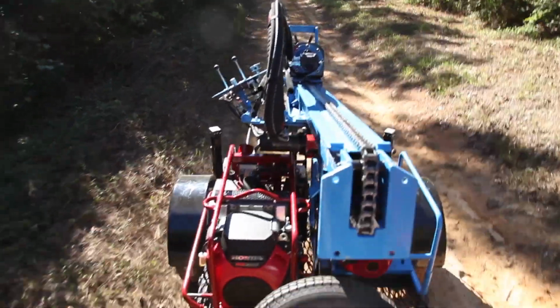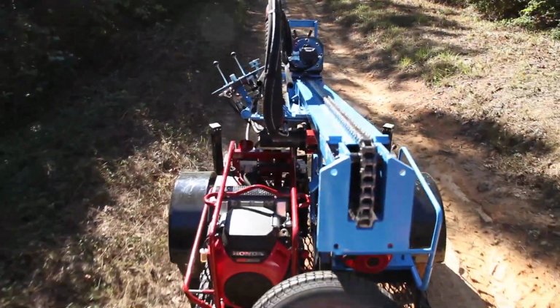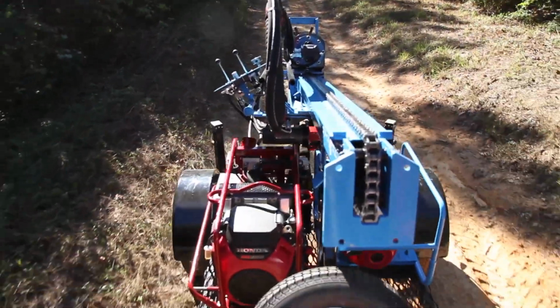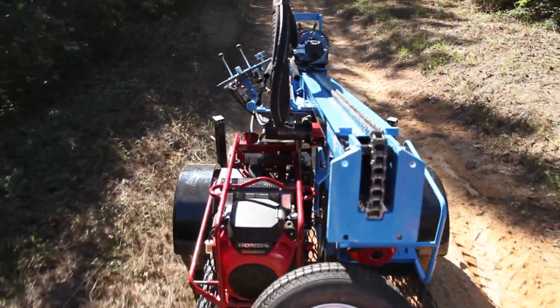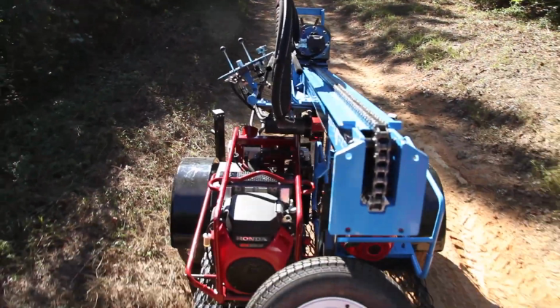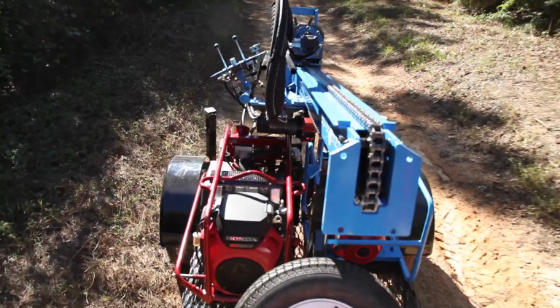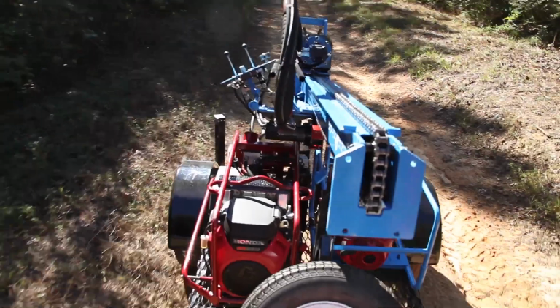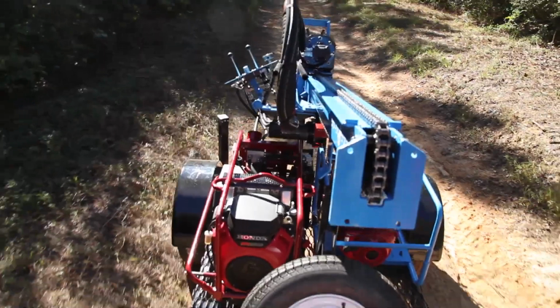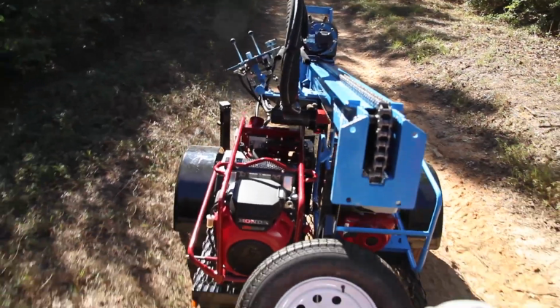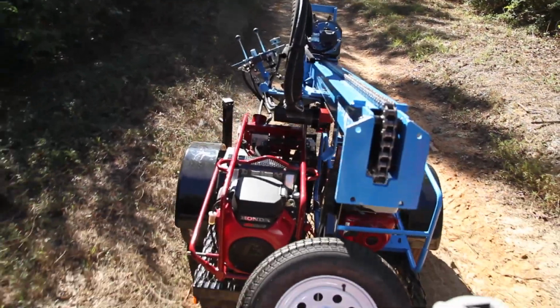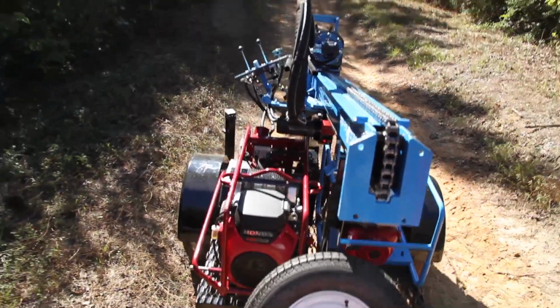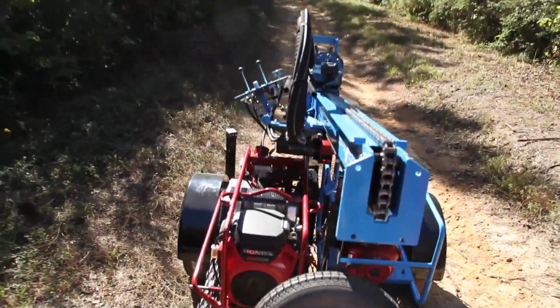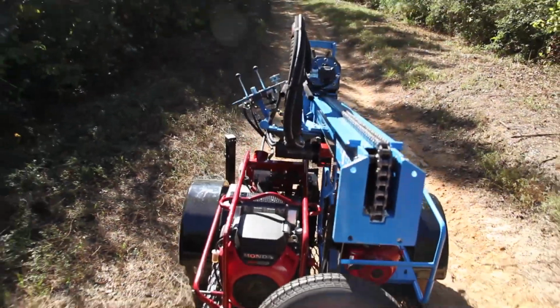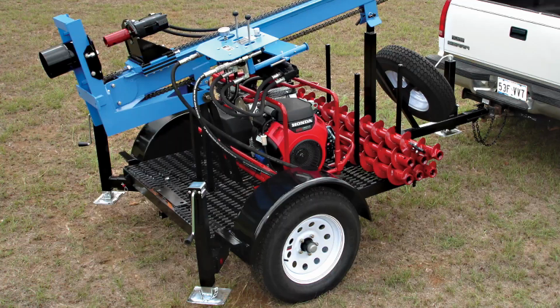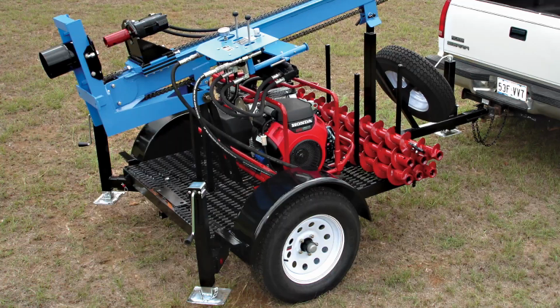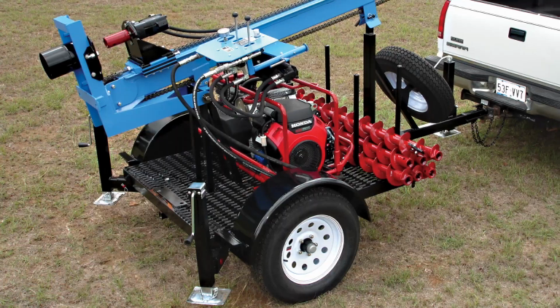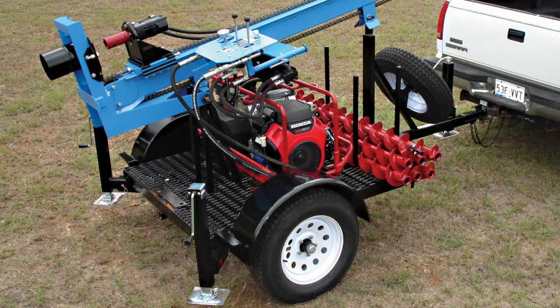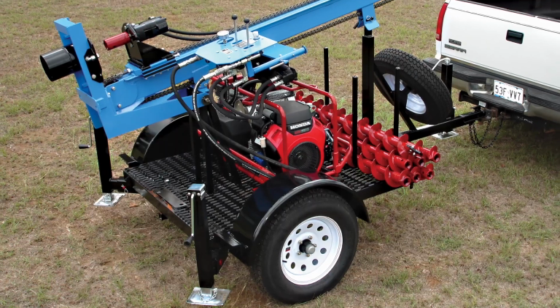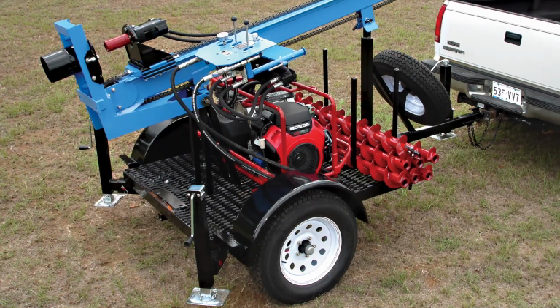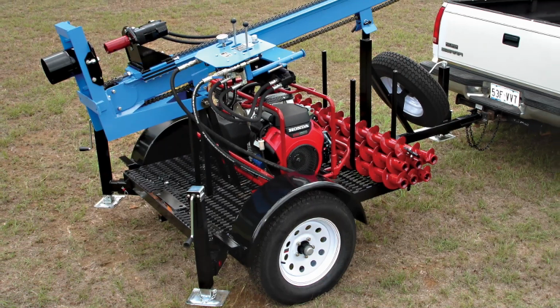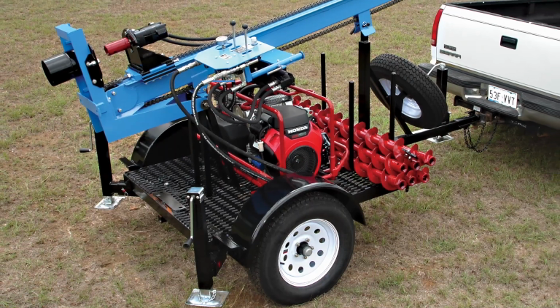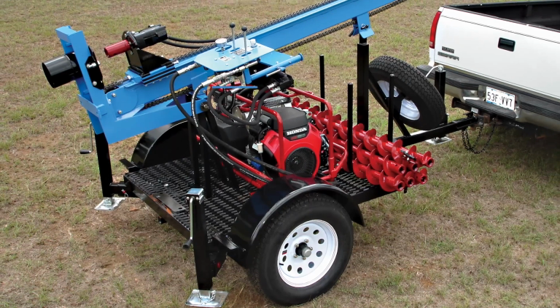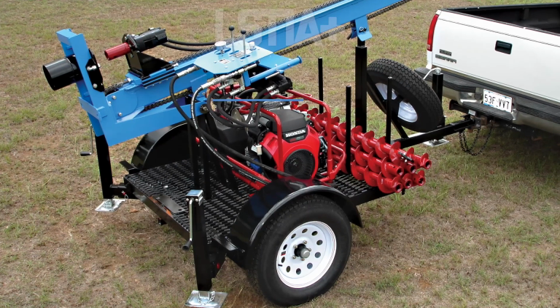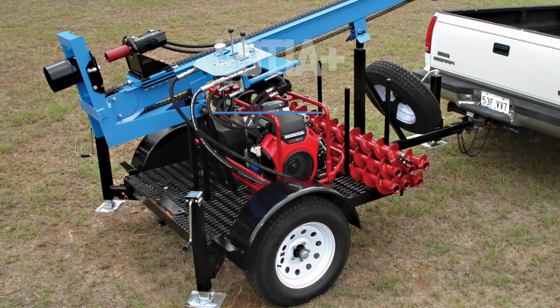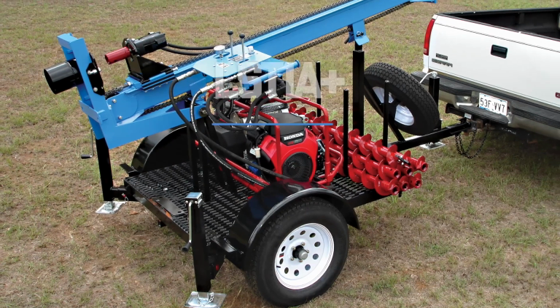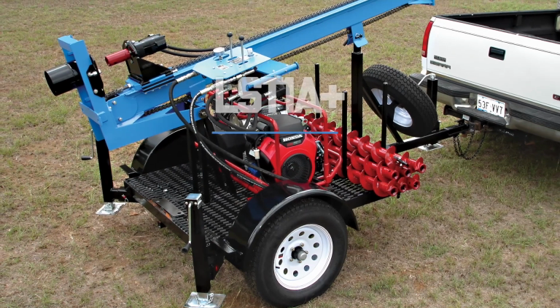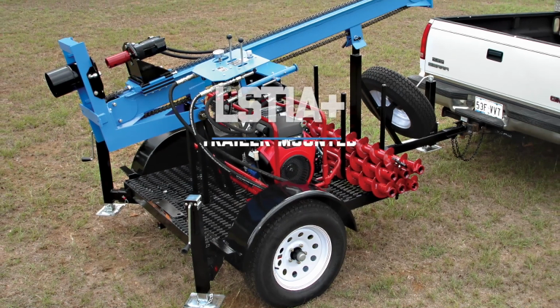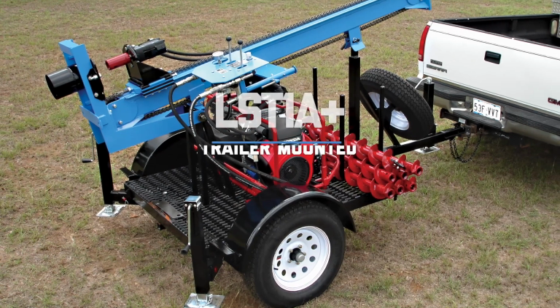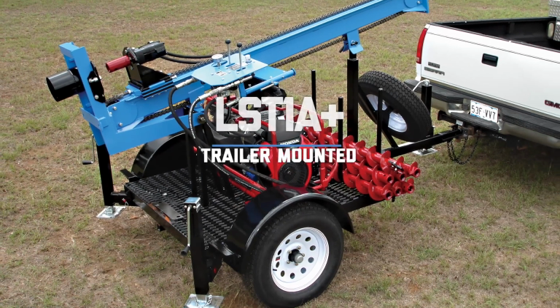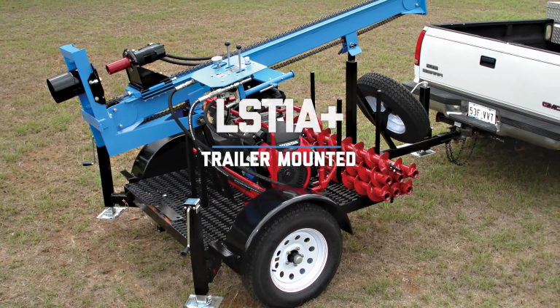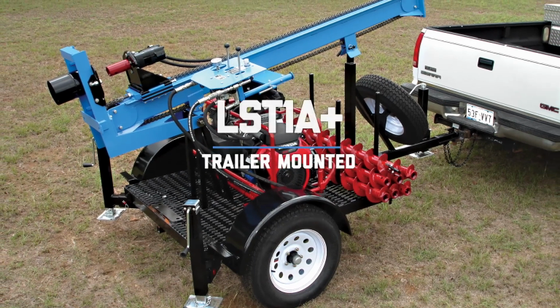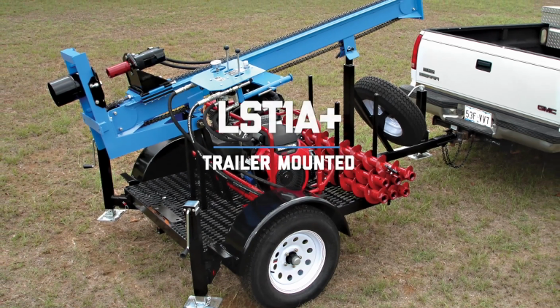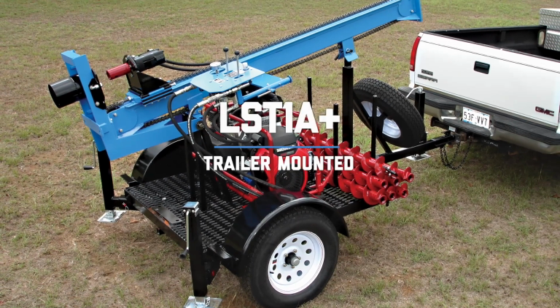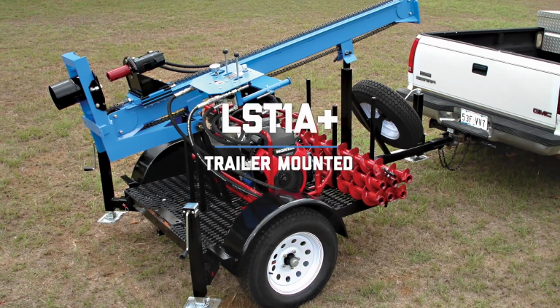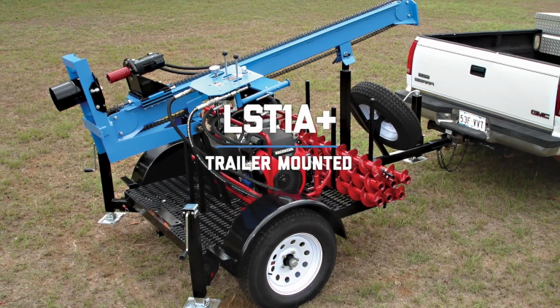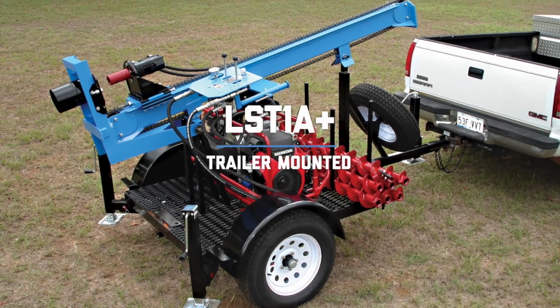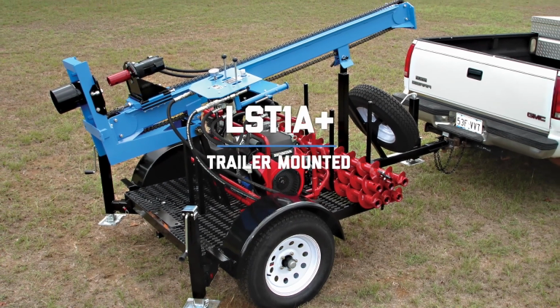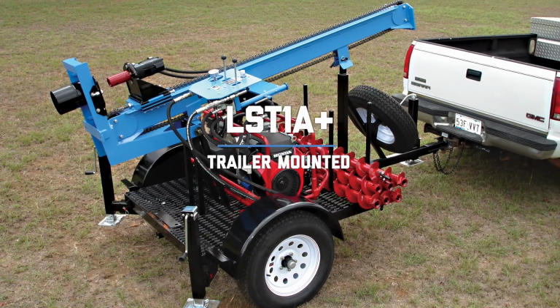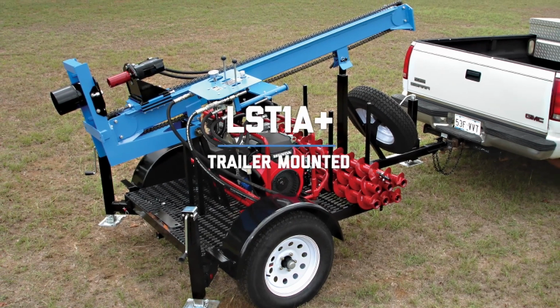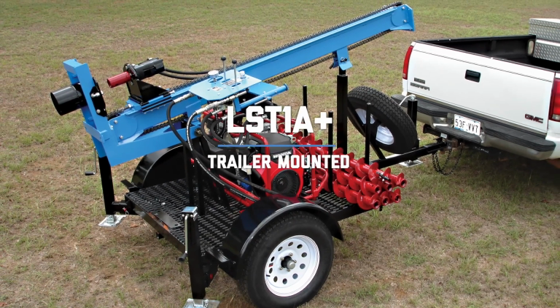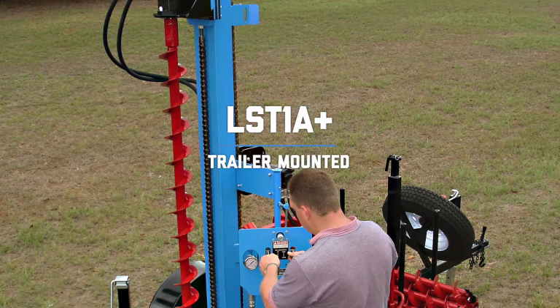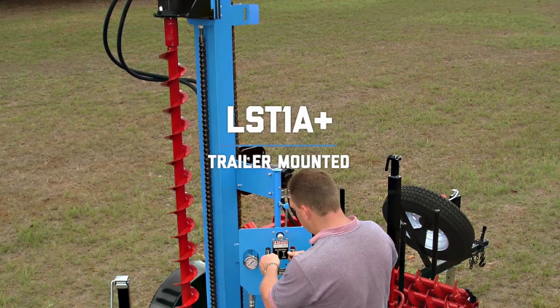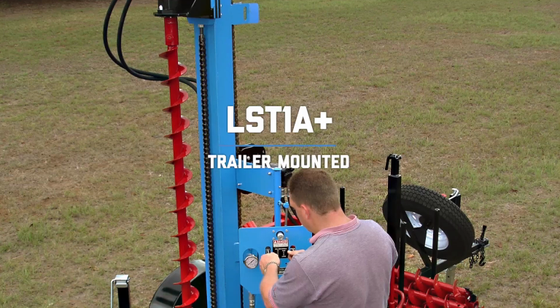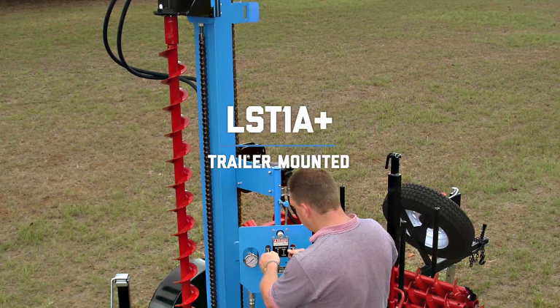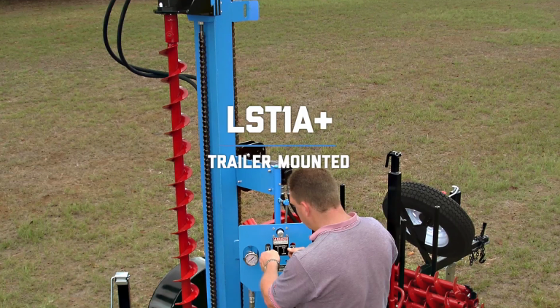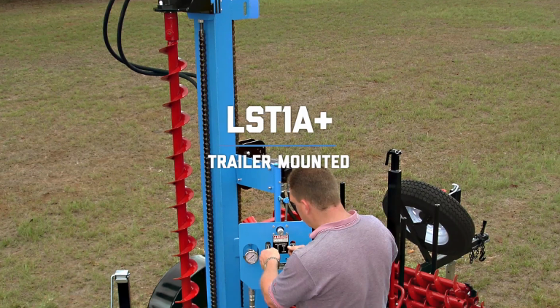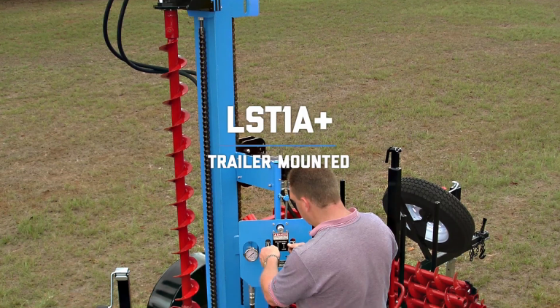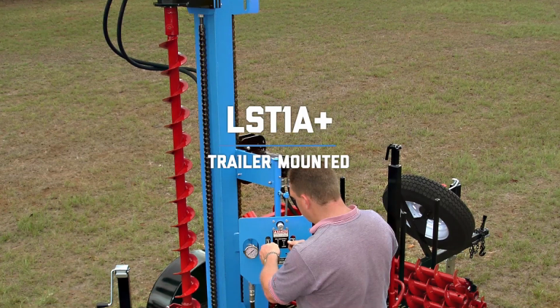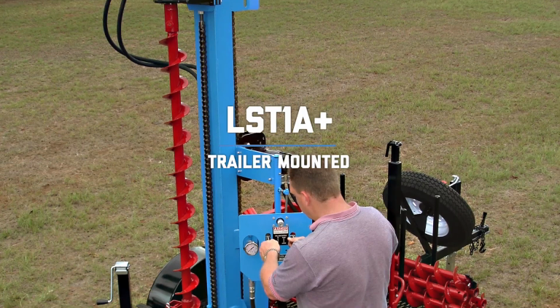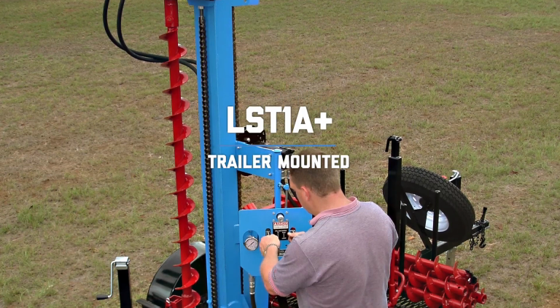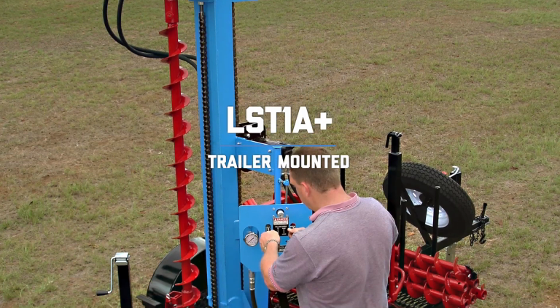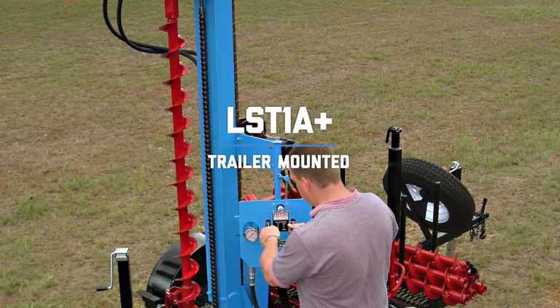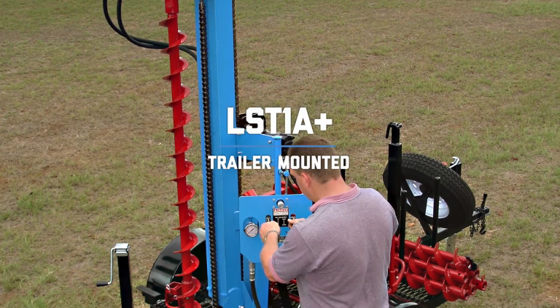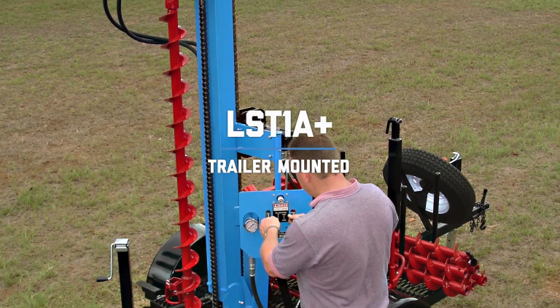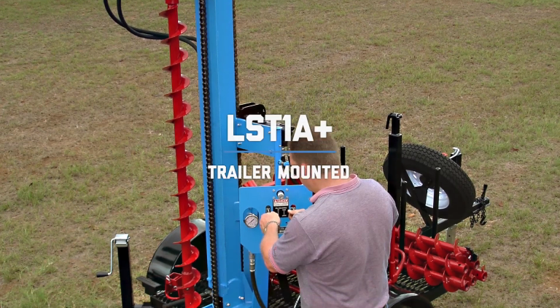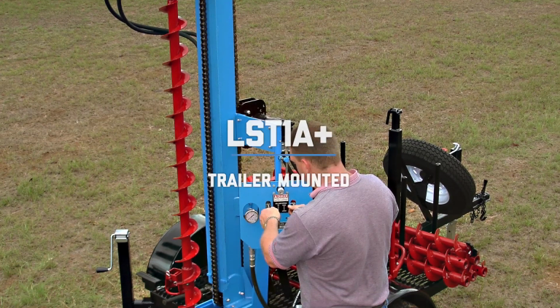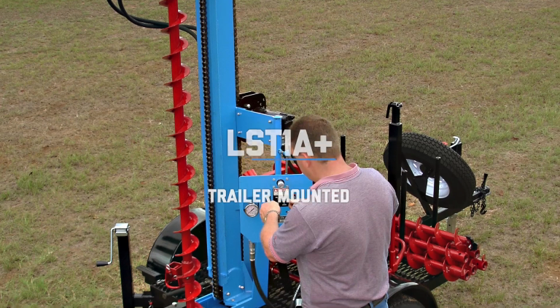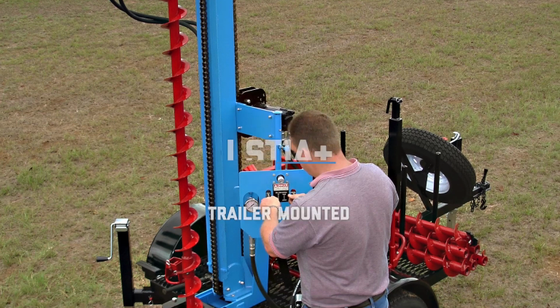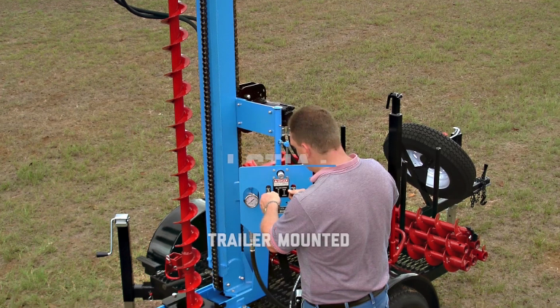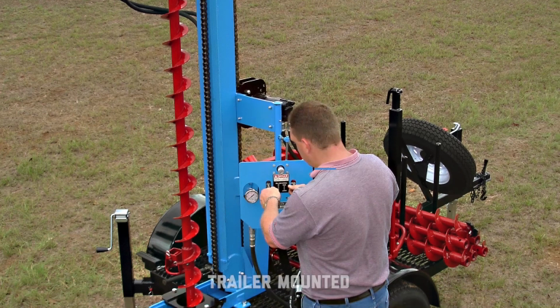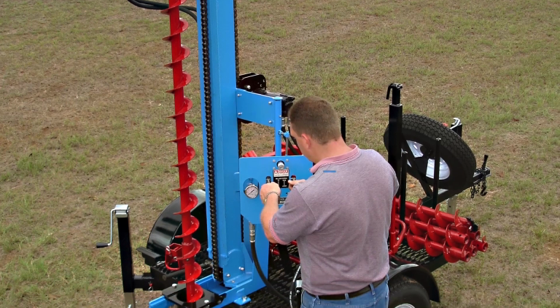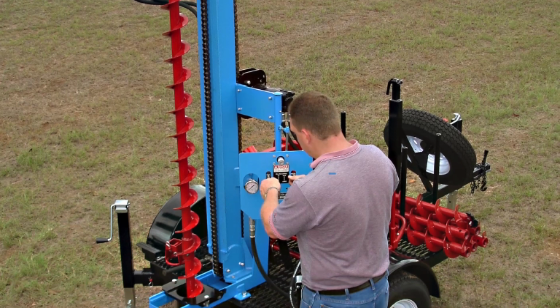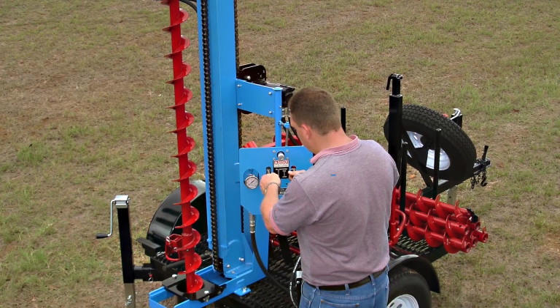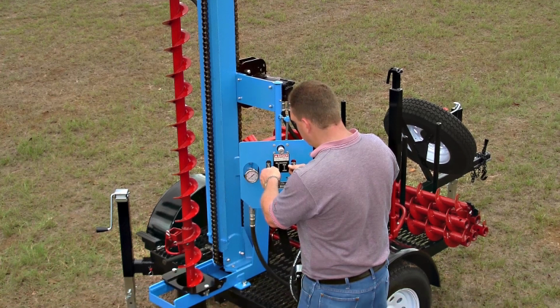Mounted on a rugged but lightweight single axle trailer, the LST-1A Plus offers quick, dependable samples.